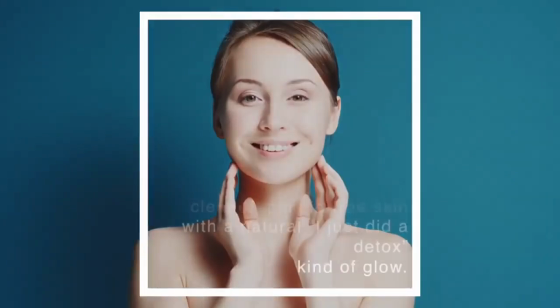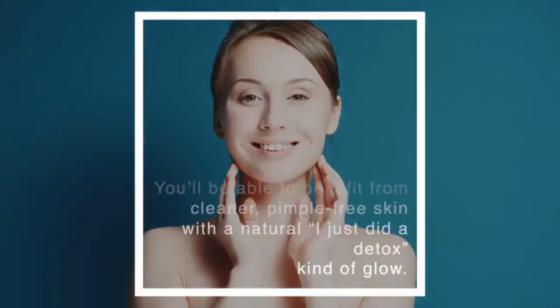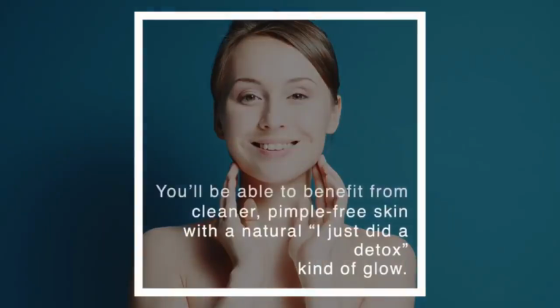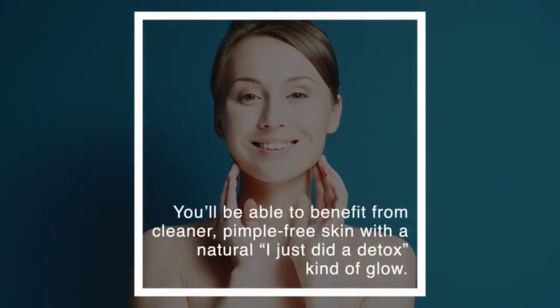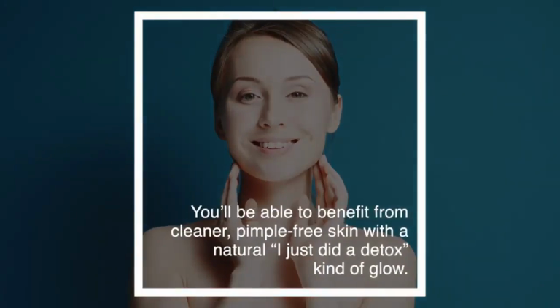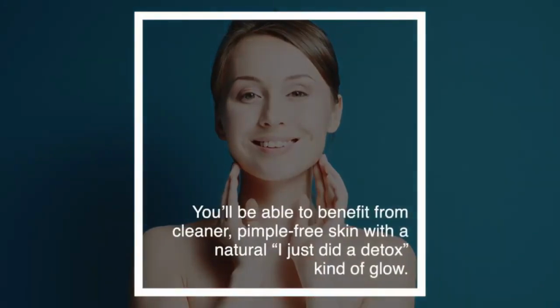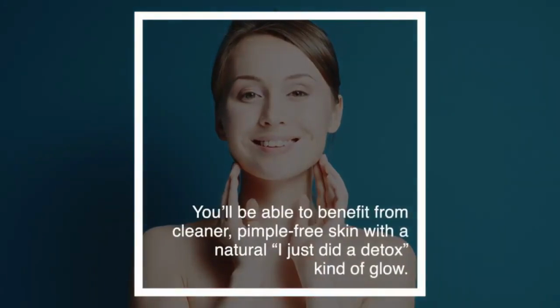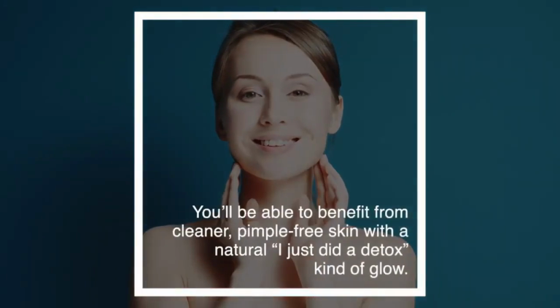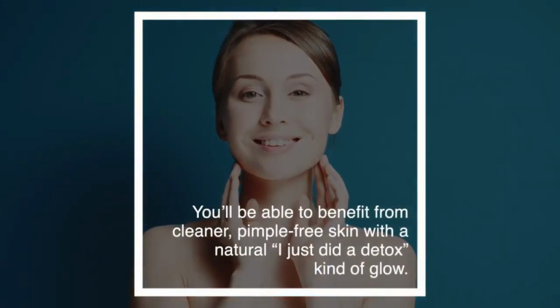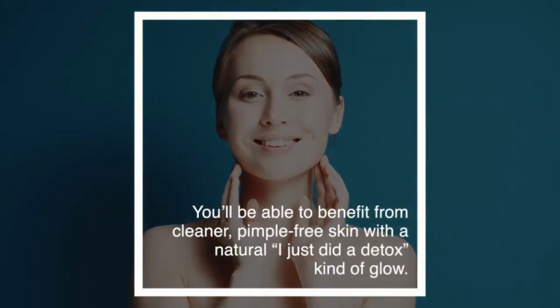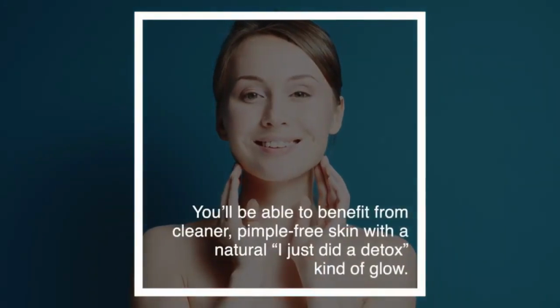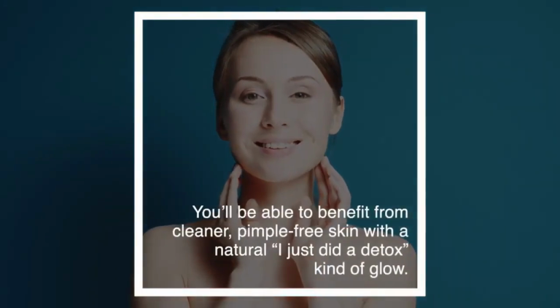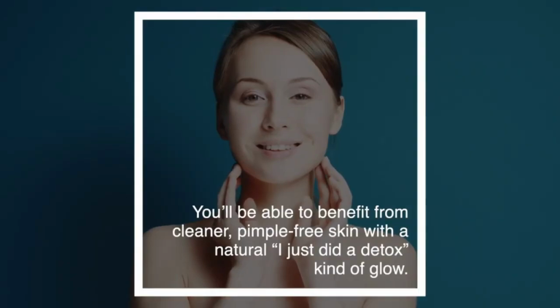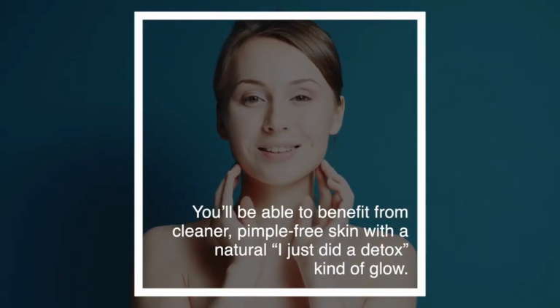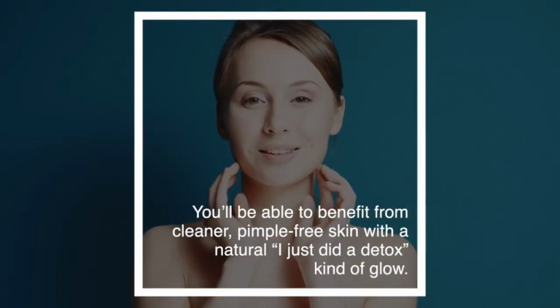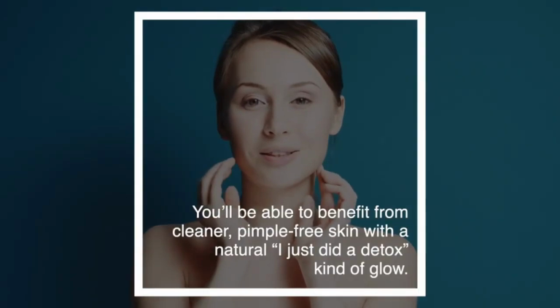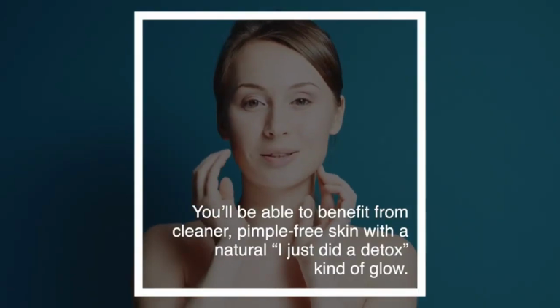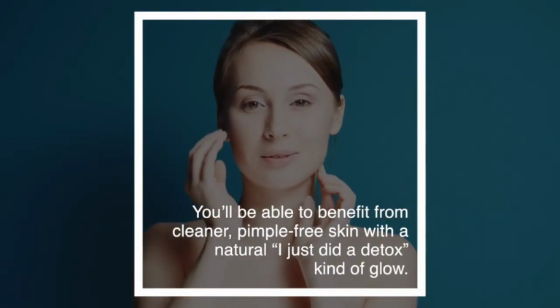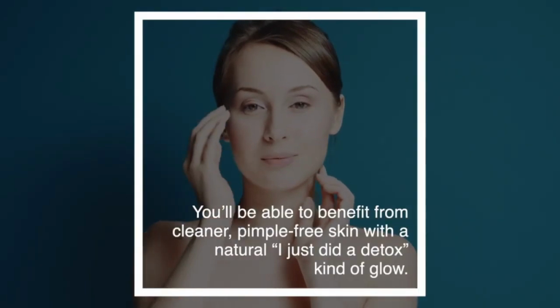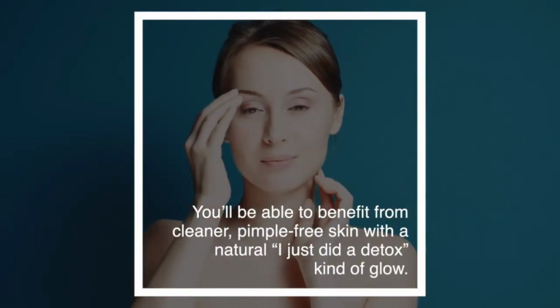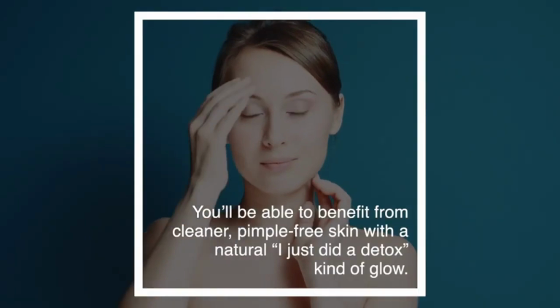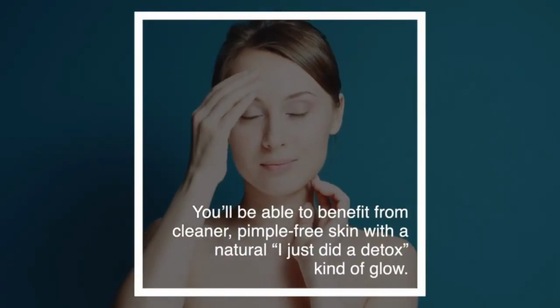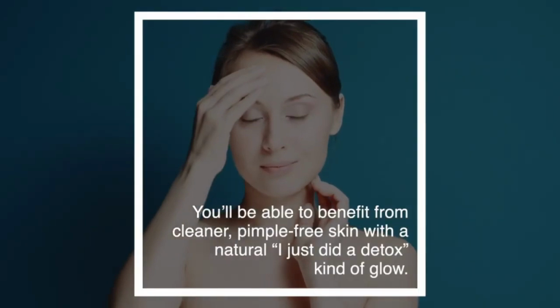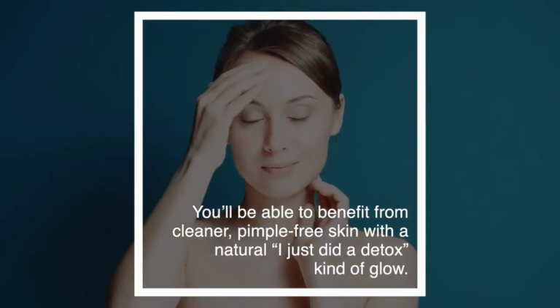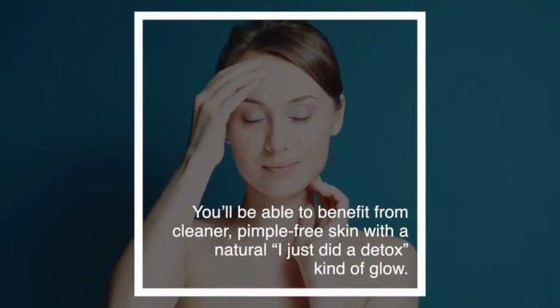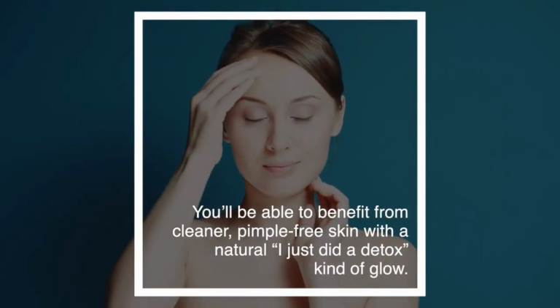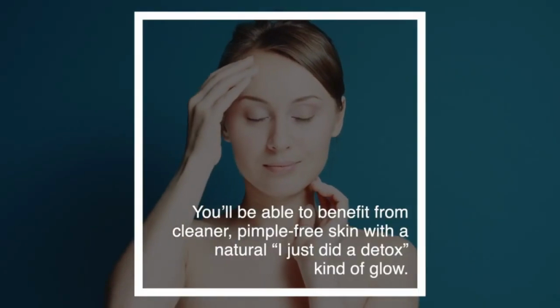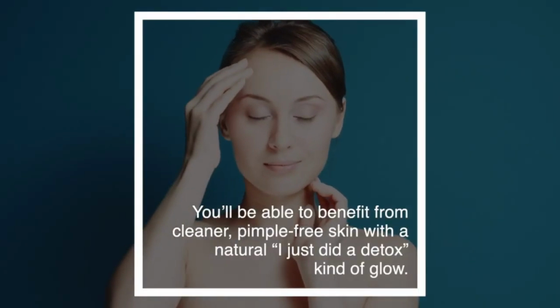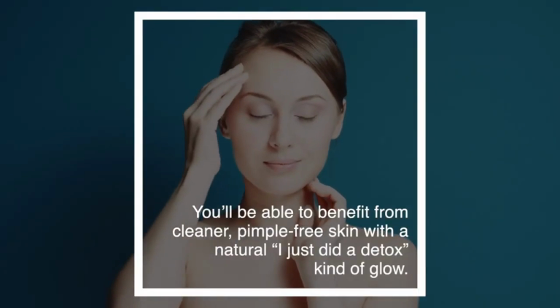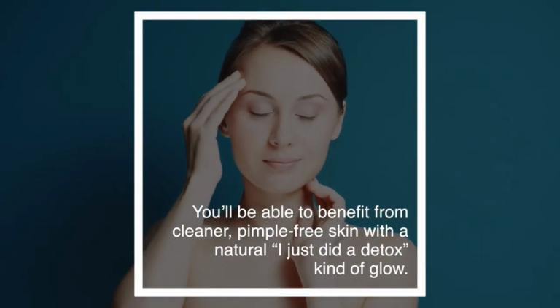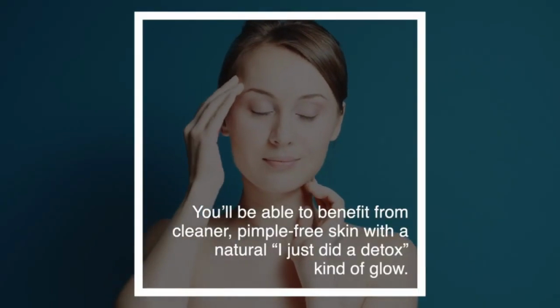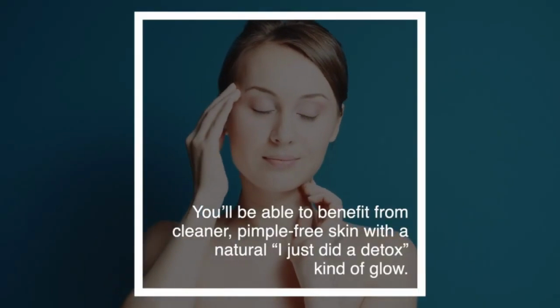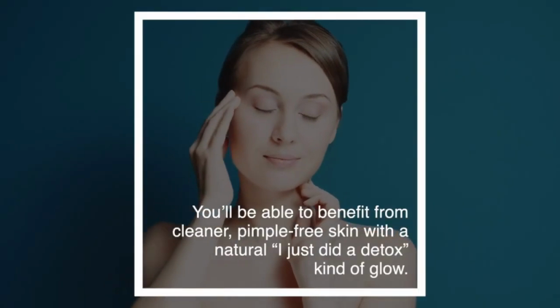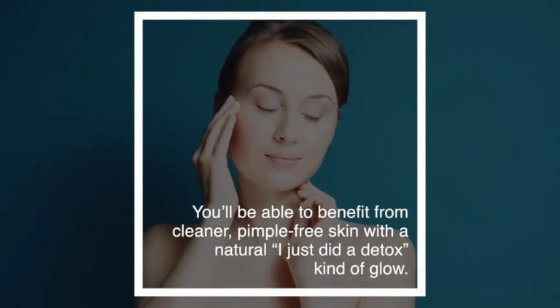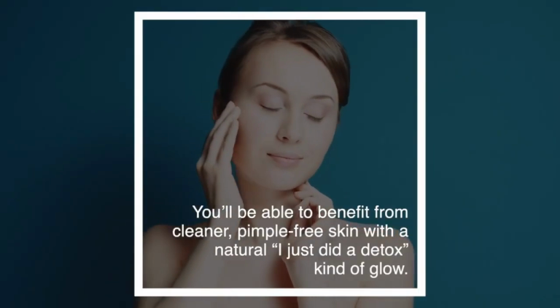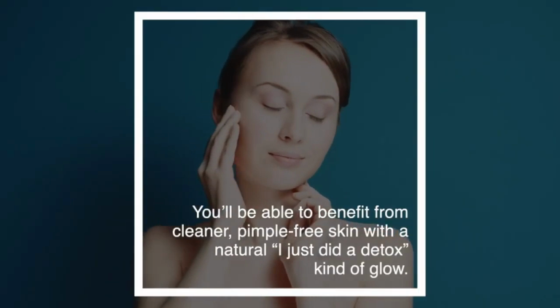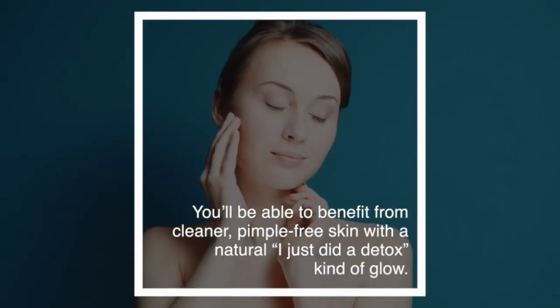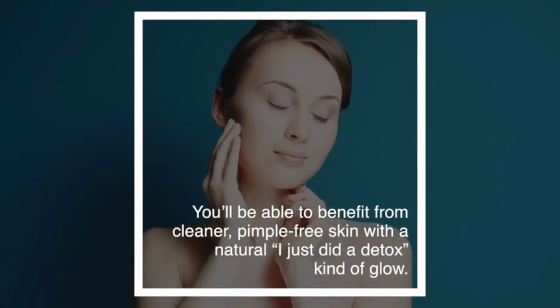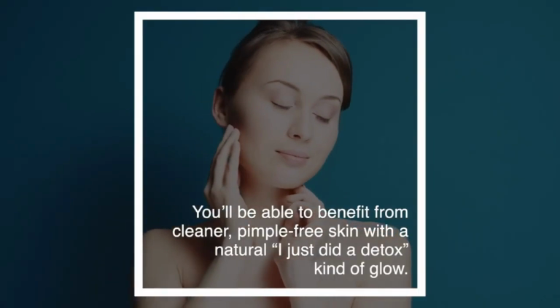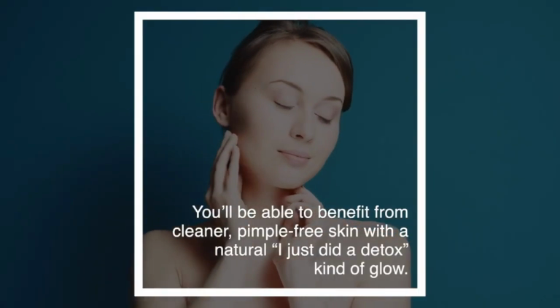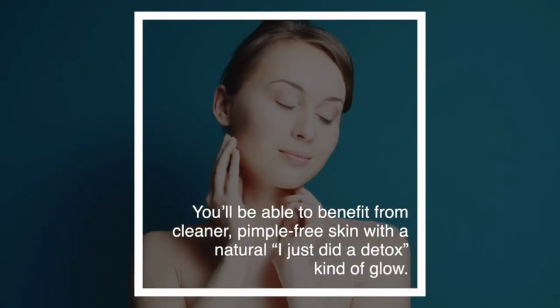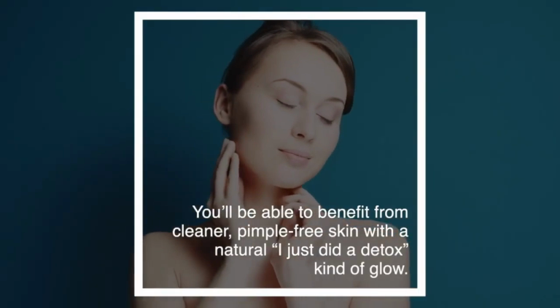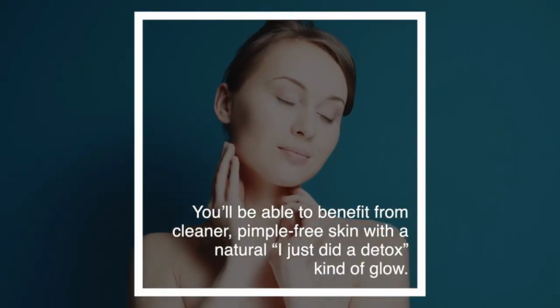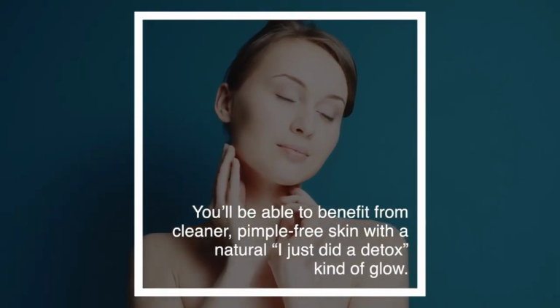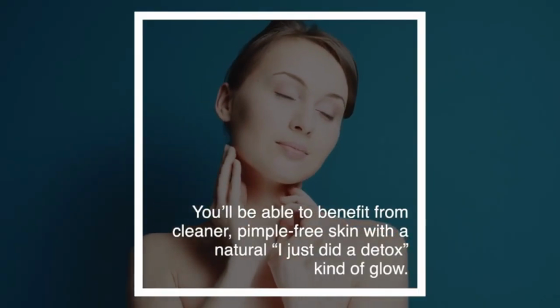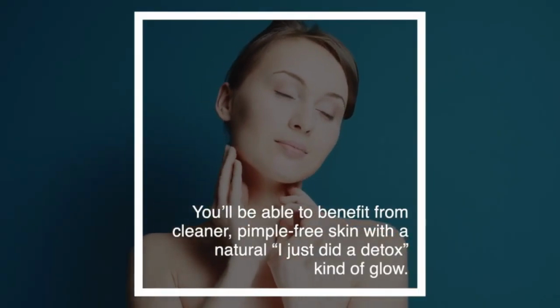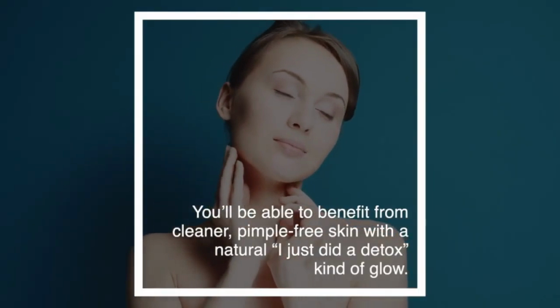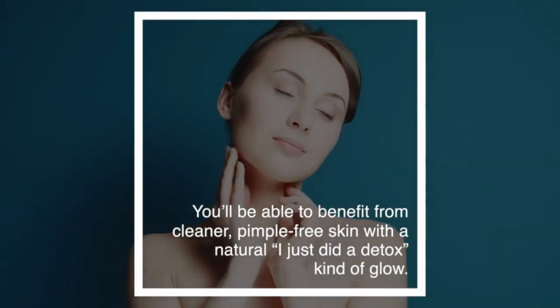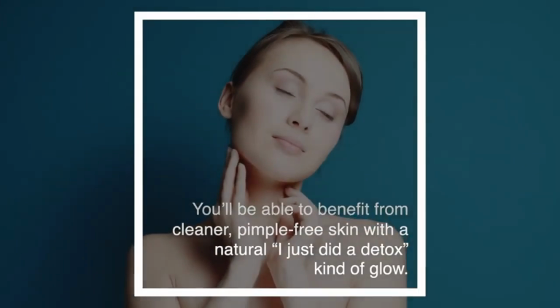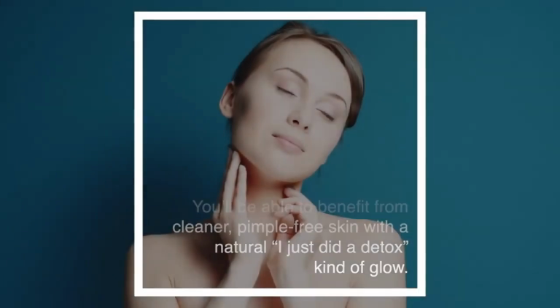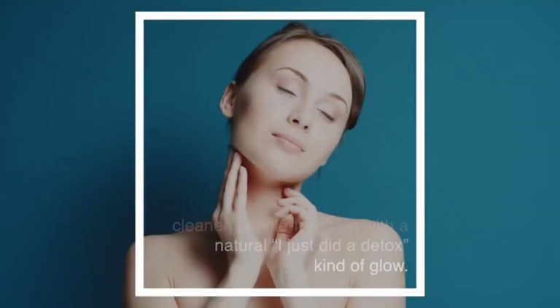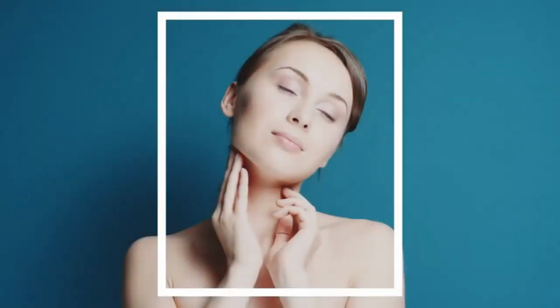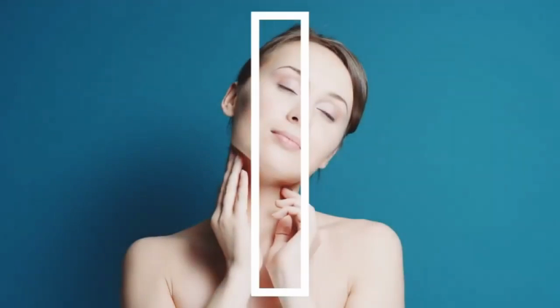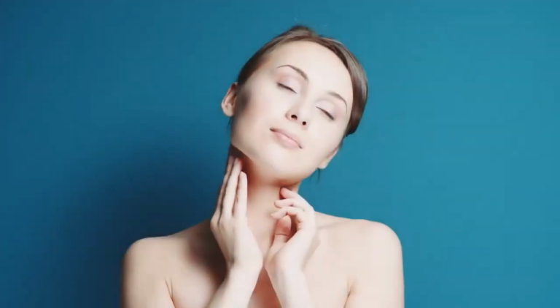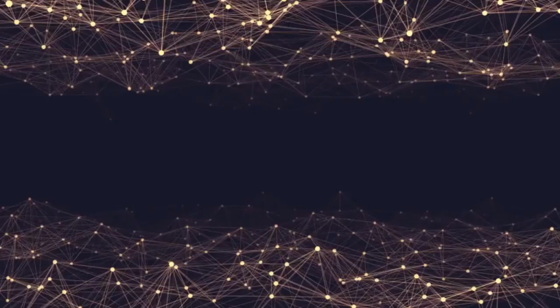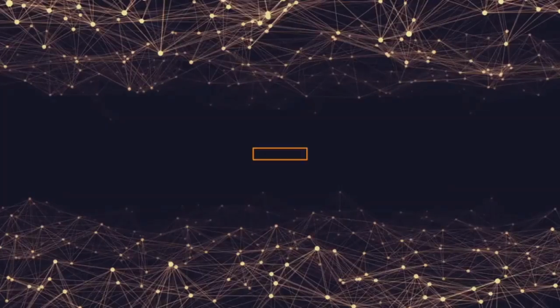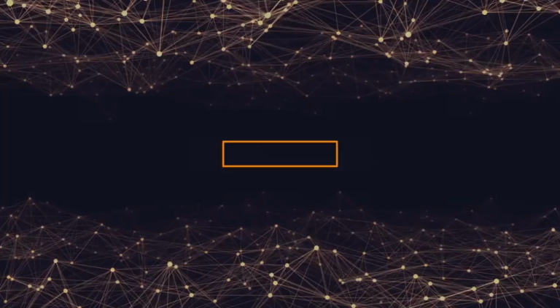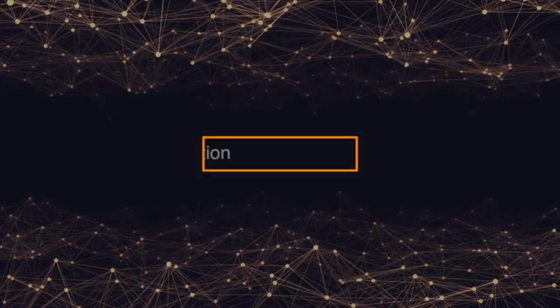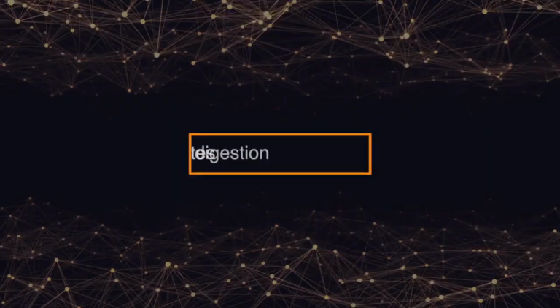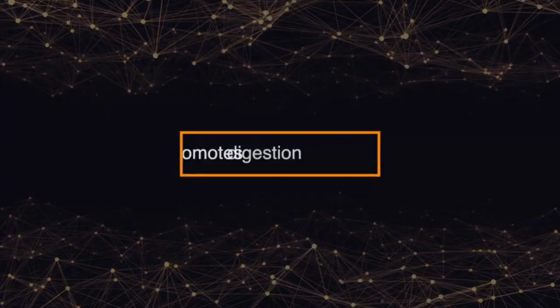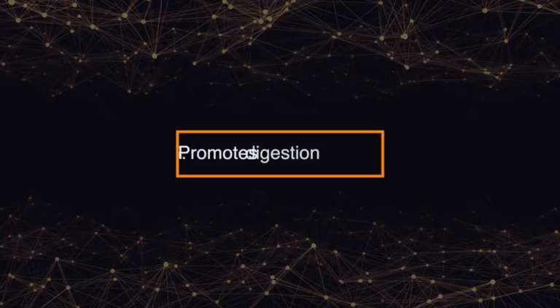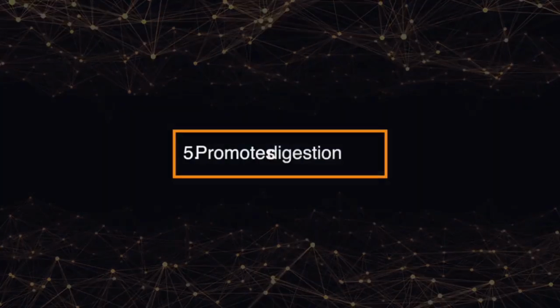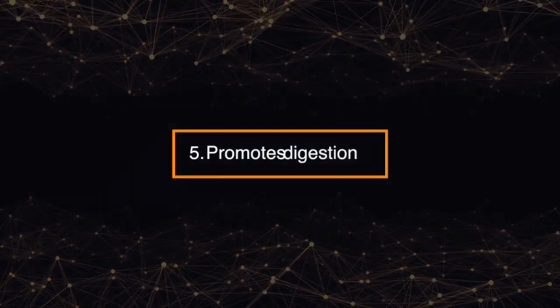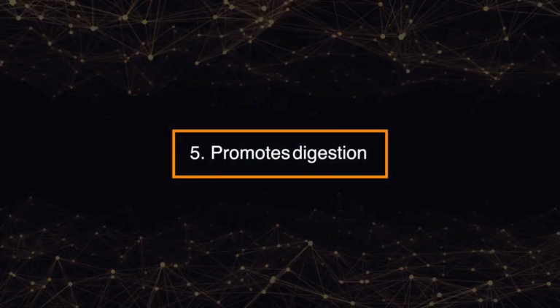As these toxins are removed, you'll be able to benefit from cleaner, pimple-free skin with a natural, post-detox kind of glow.